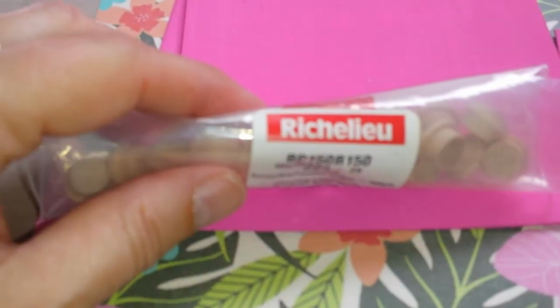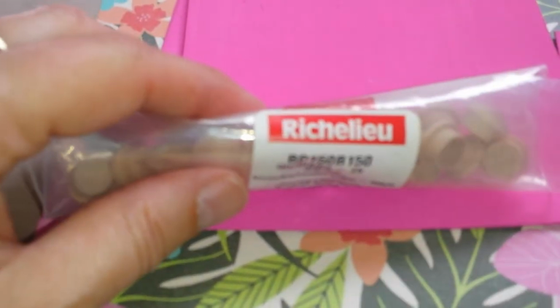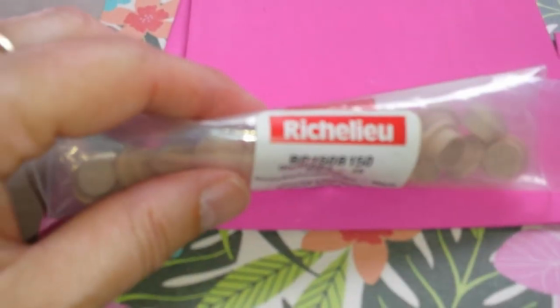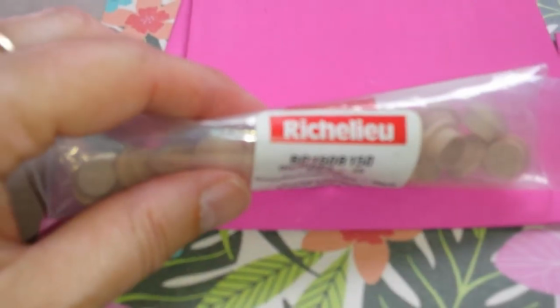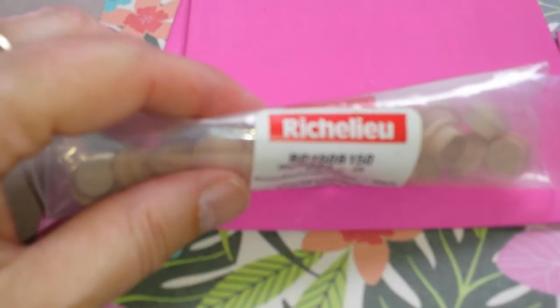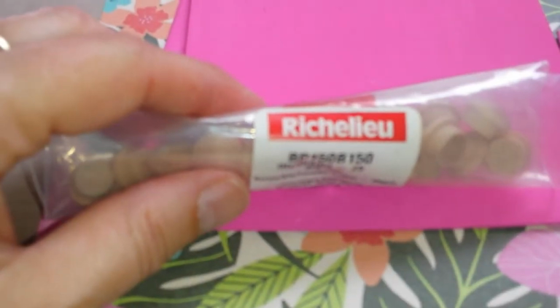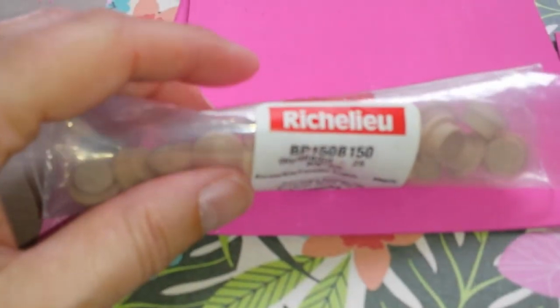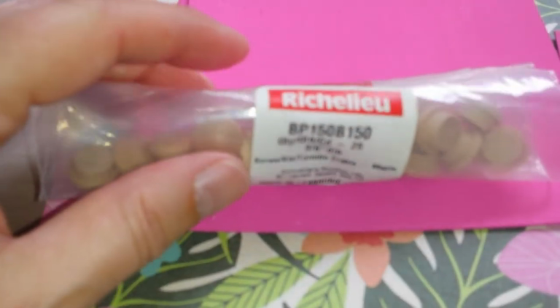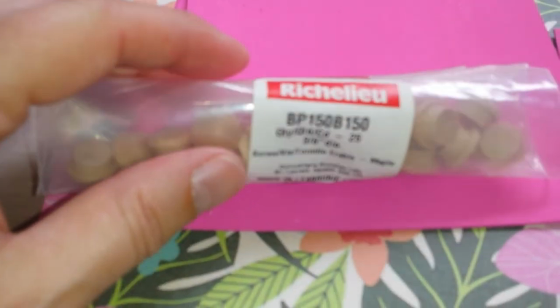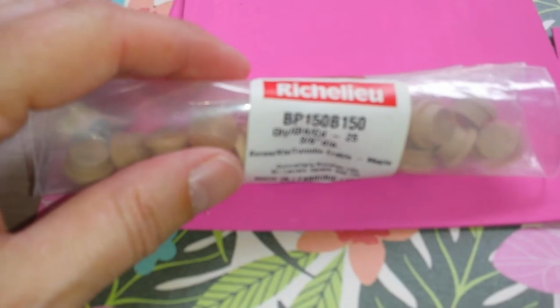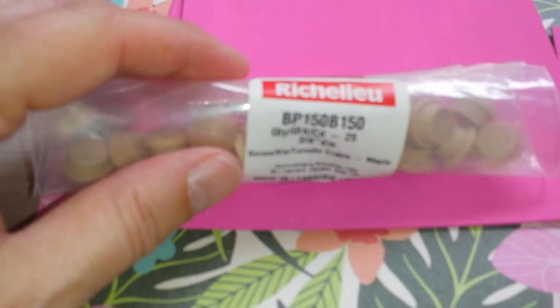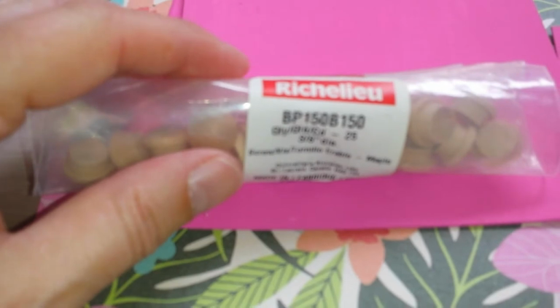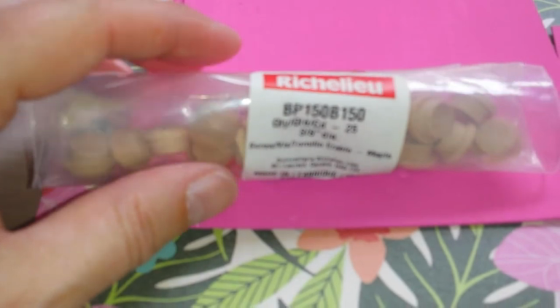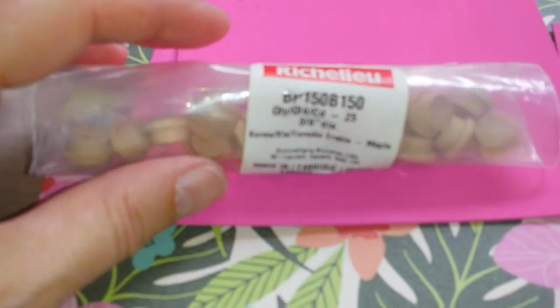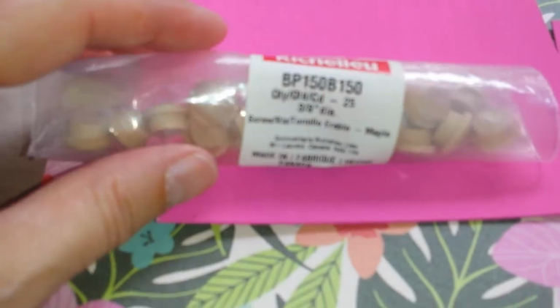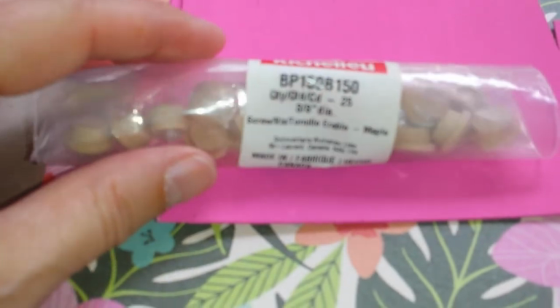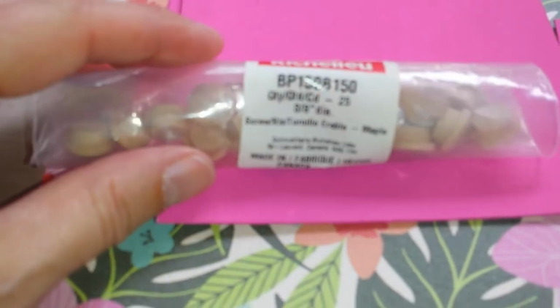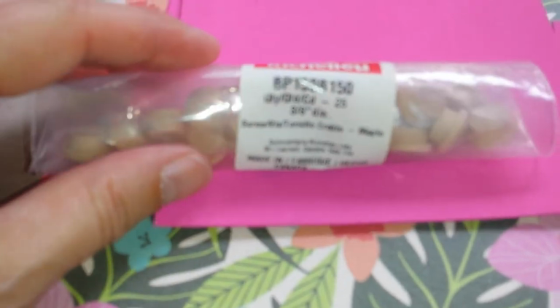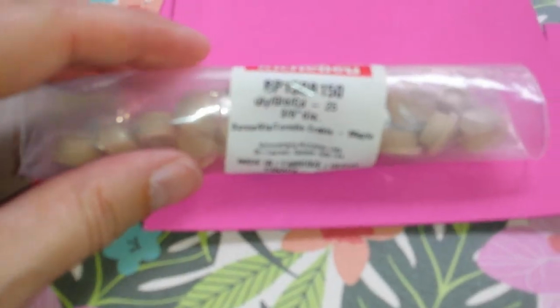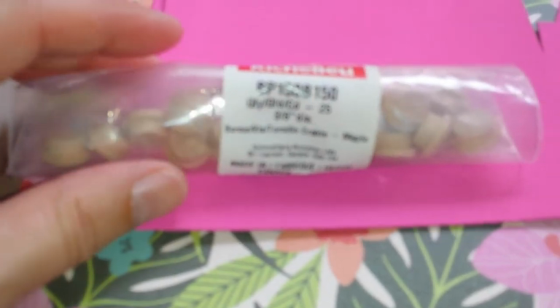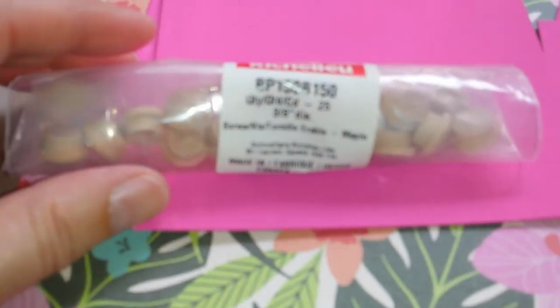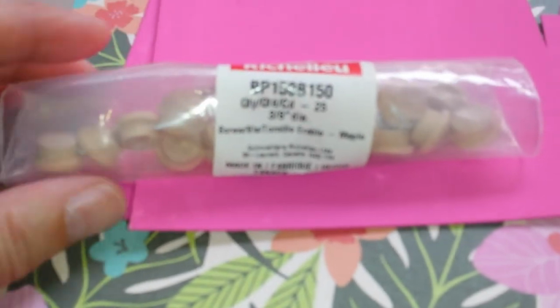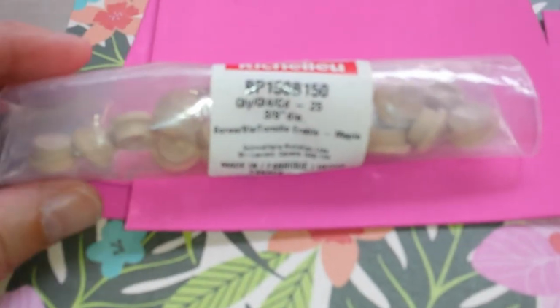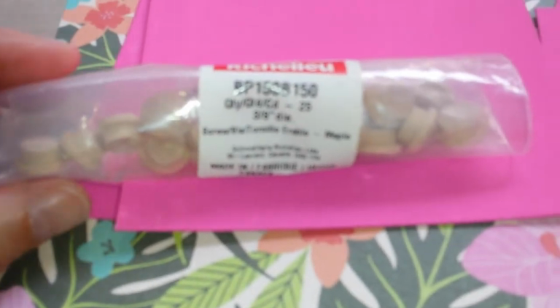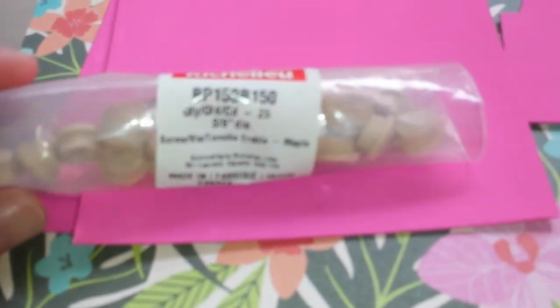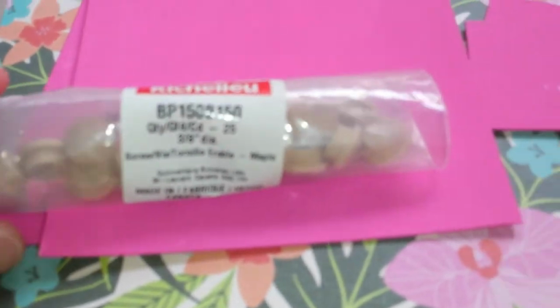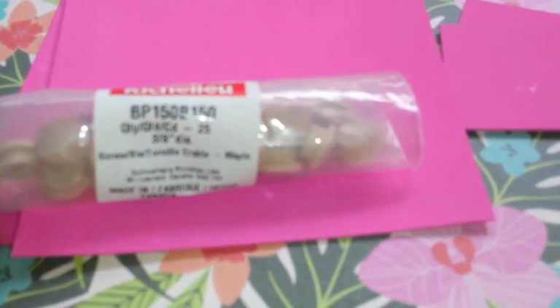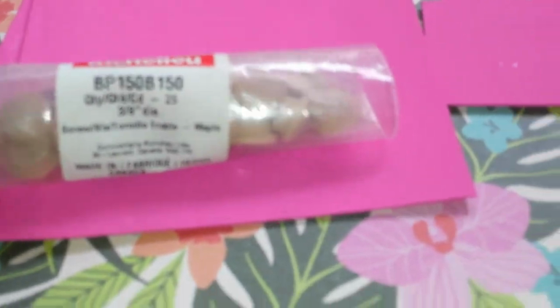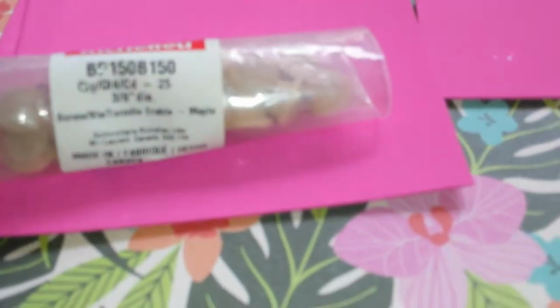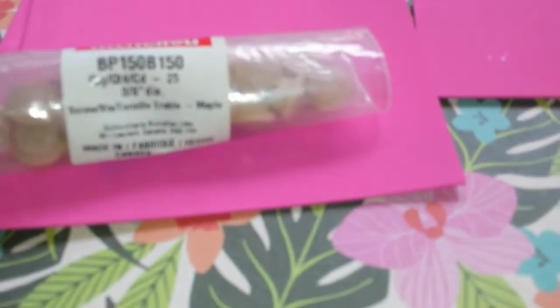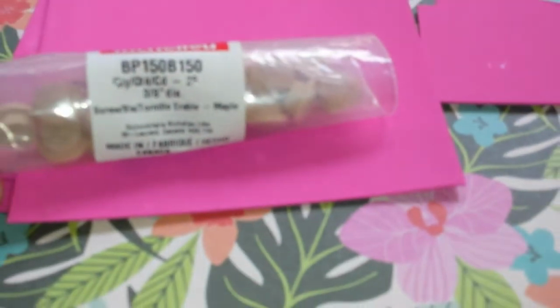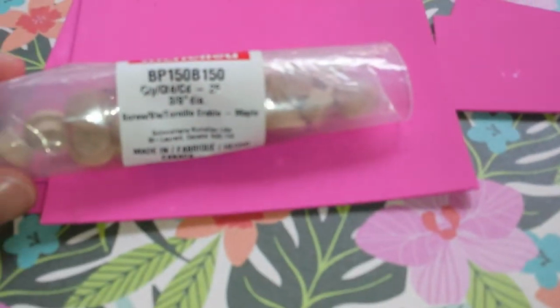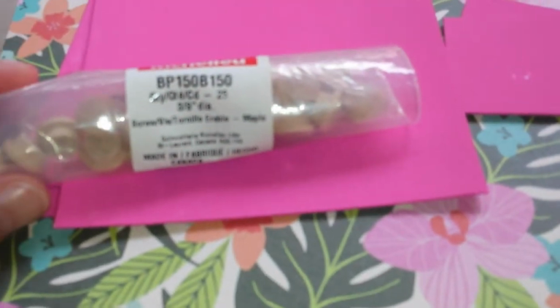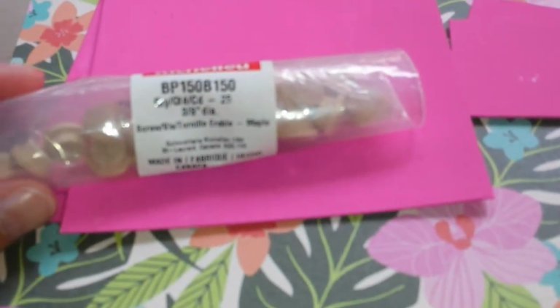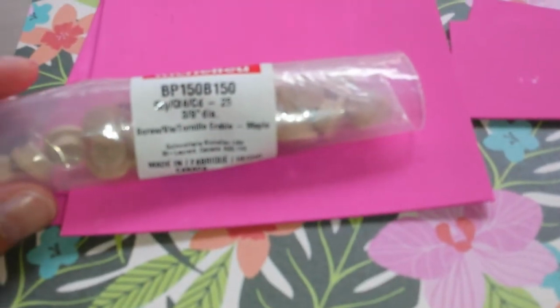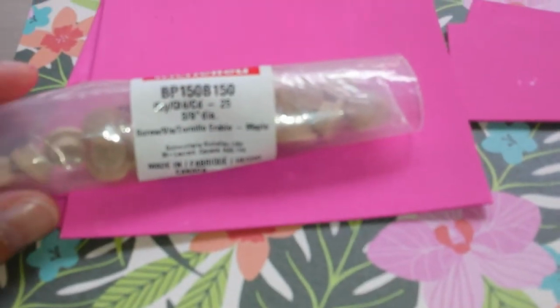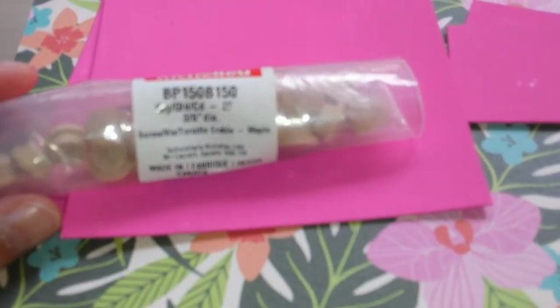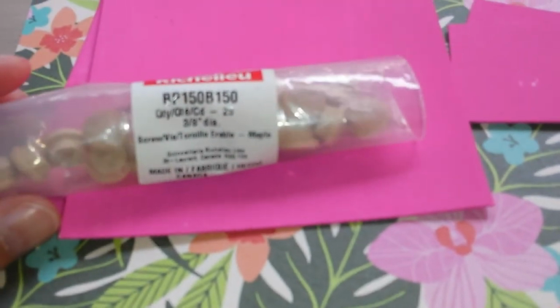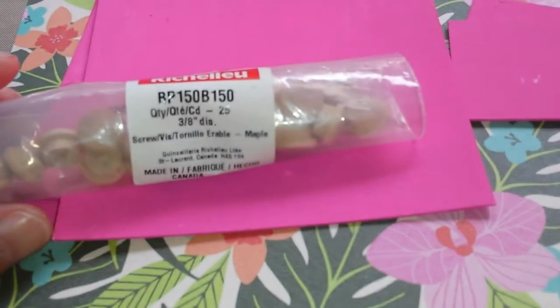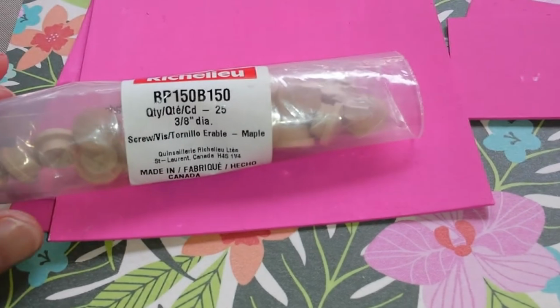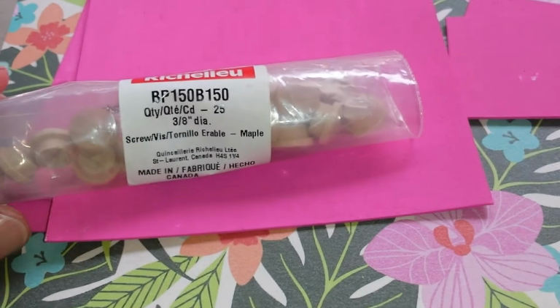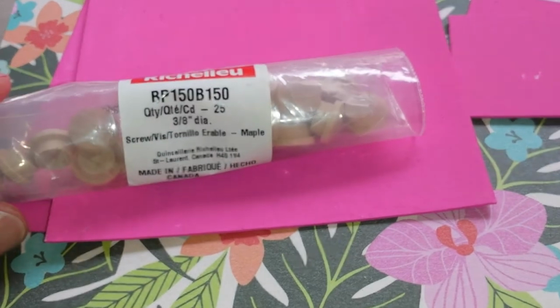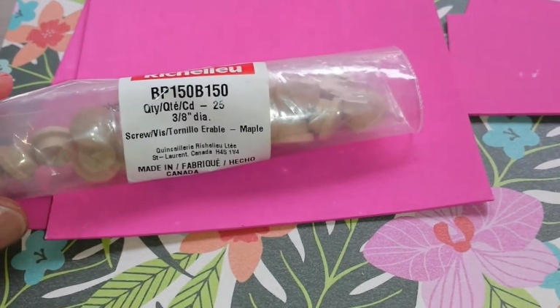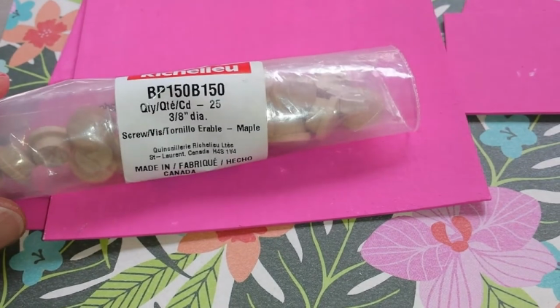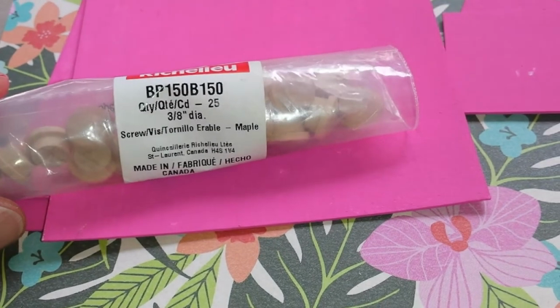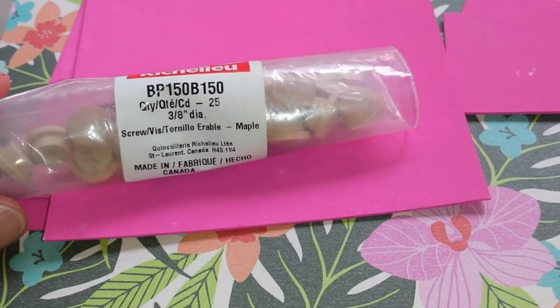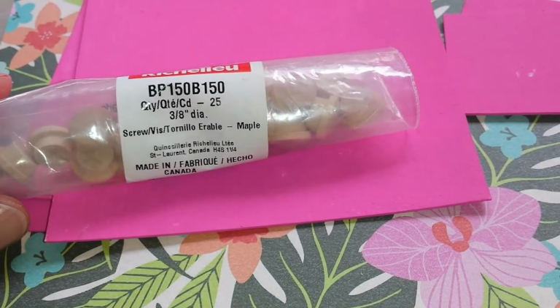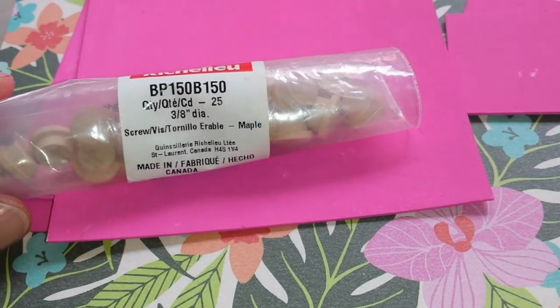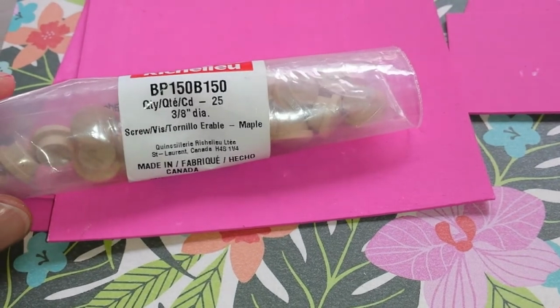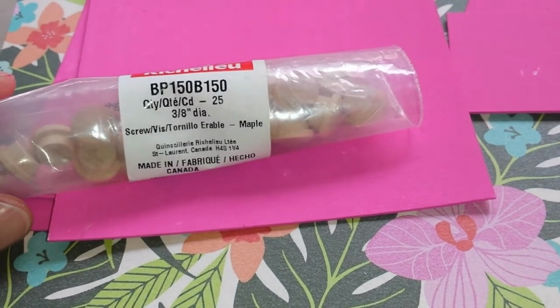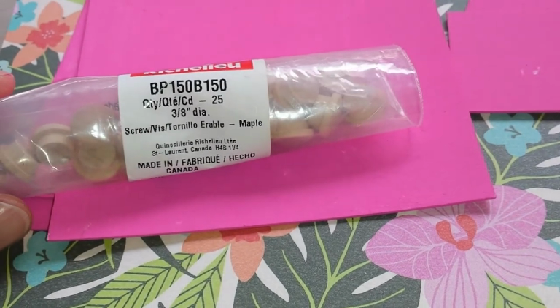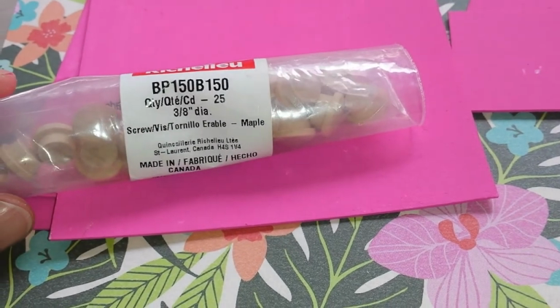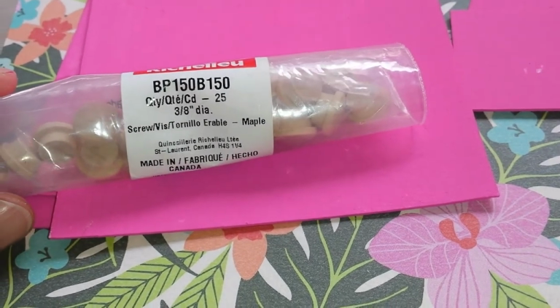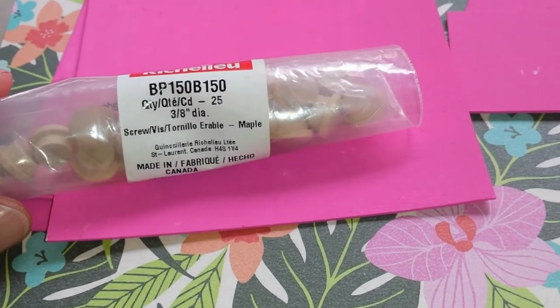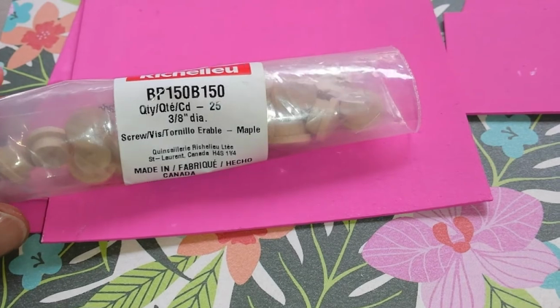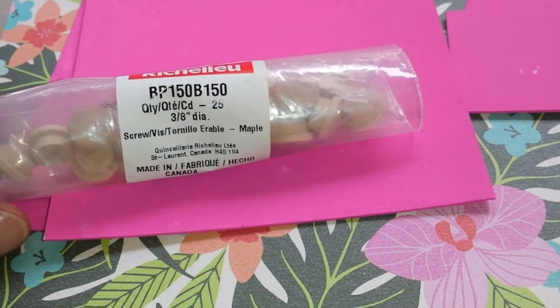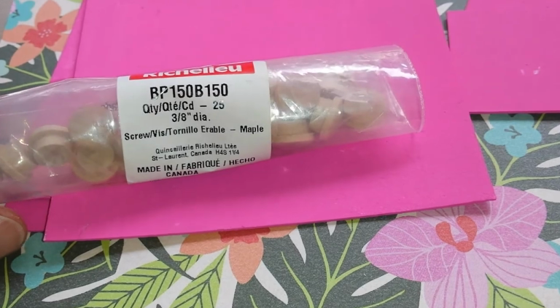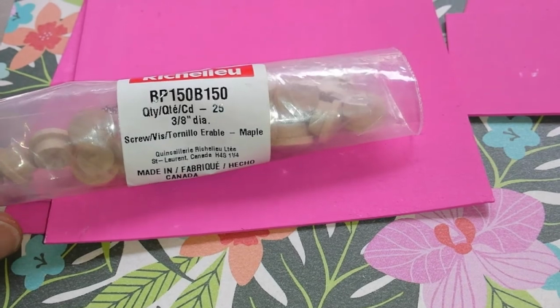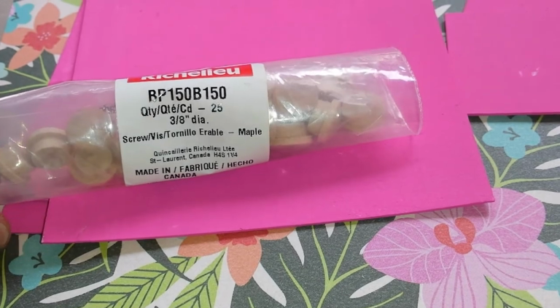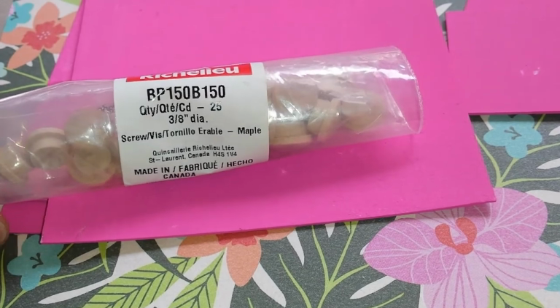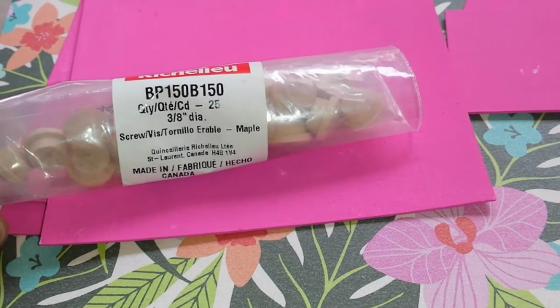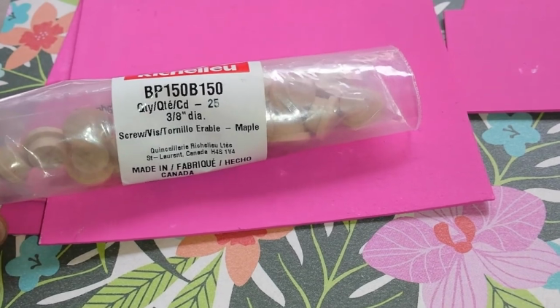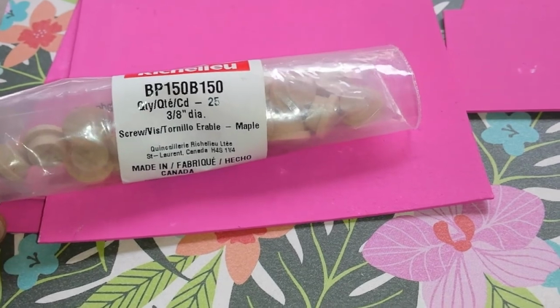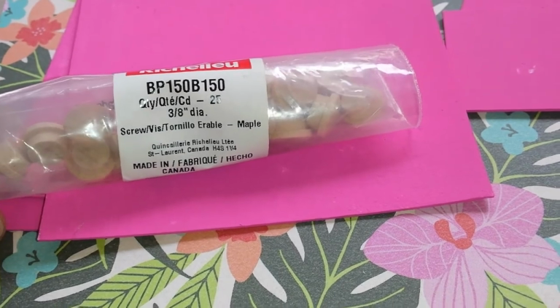These are the little knobs — Richelieu. They're very tiny. They're like three-eighths of an inch in diameter.